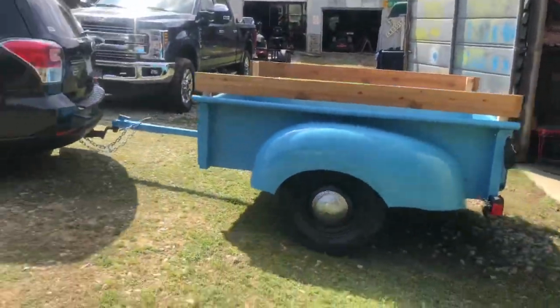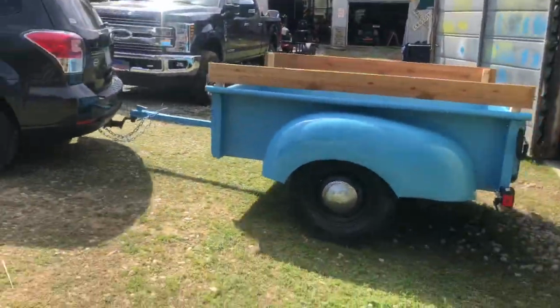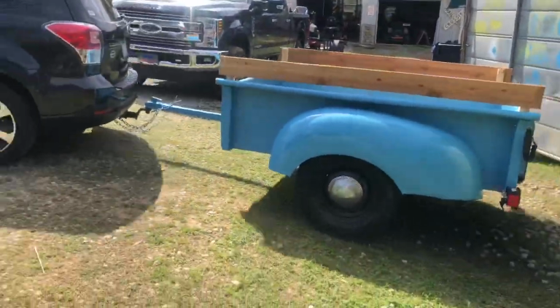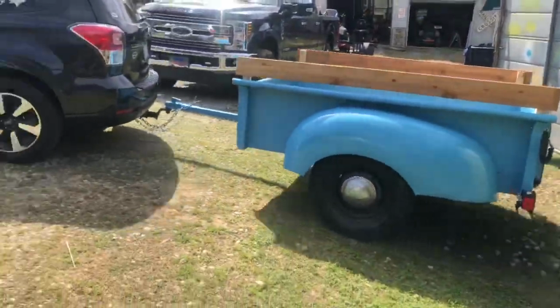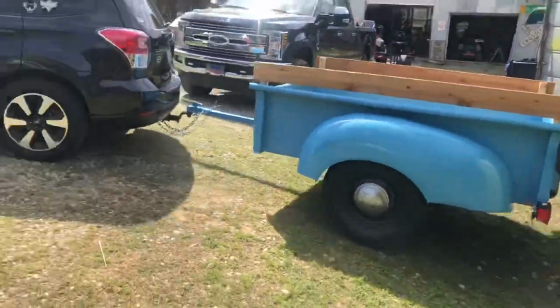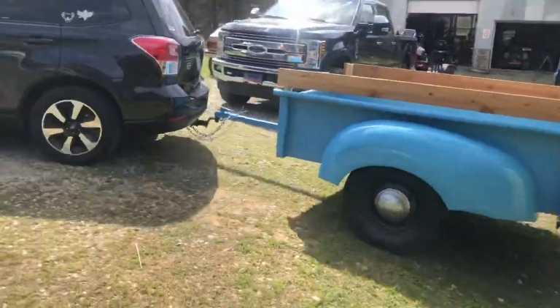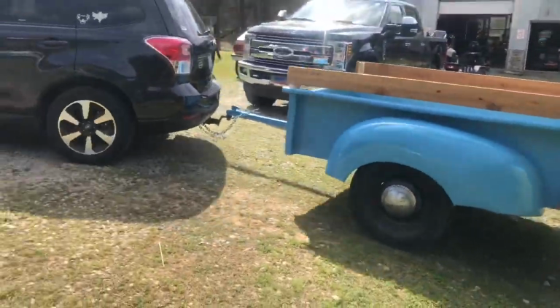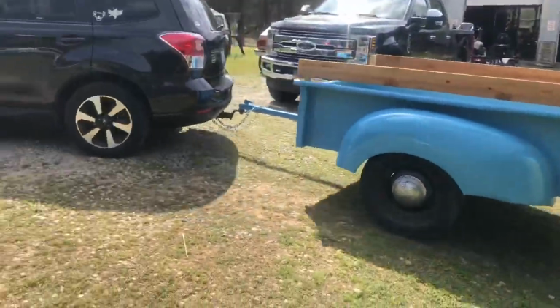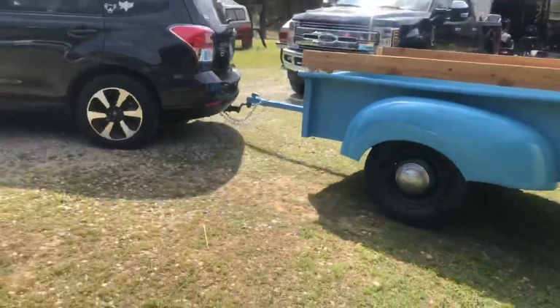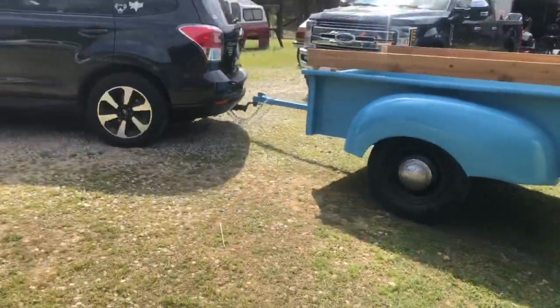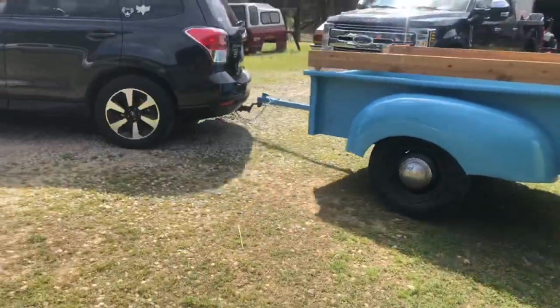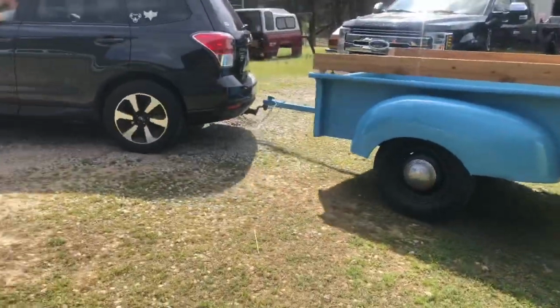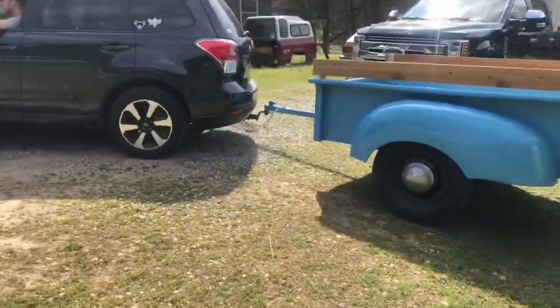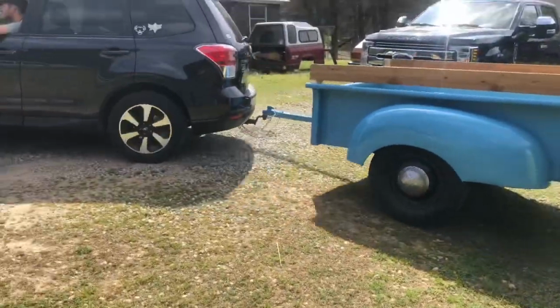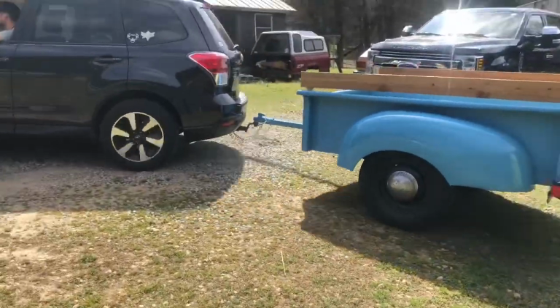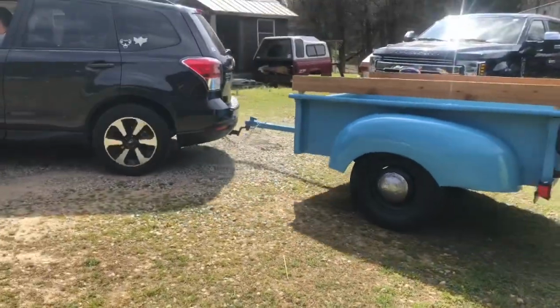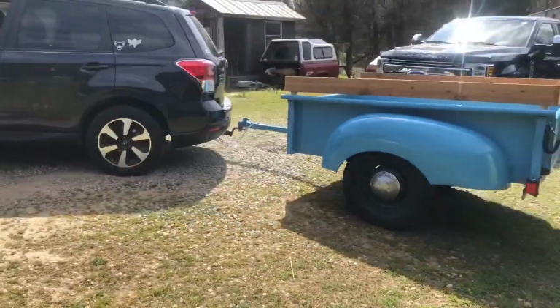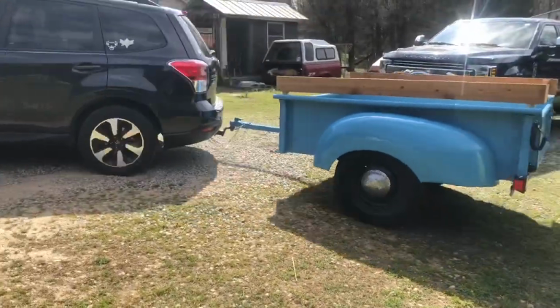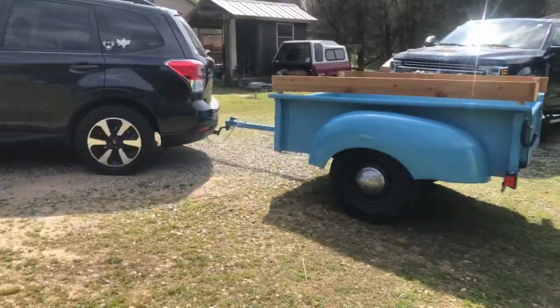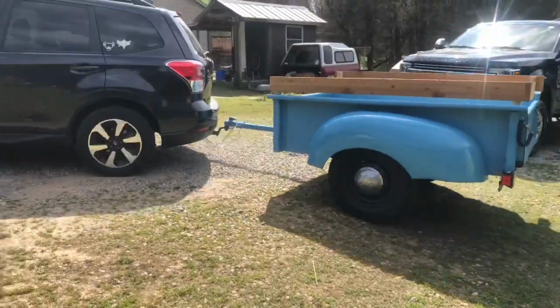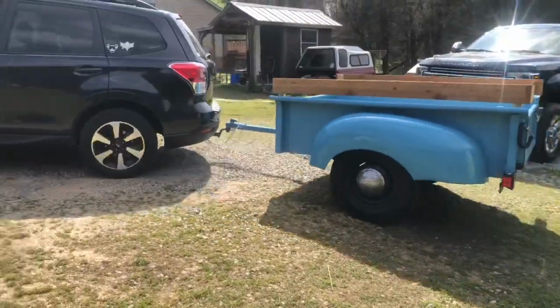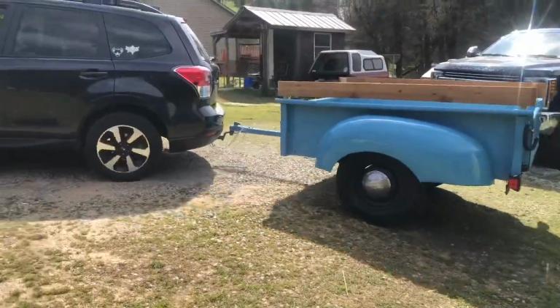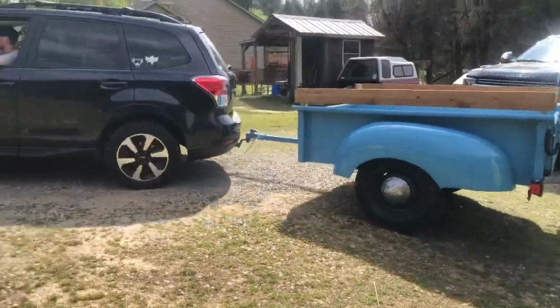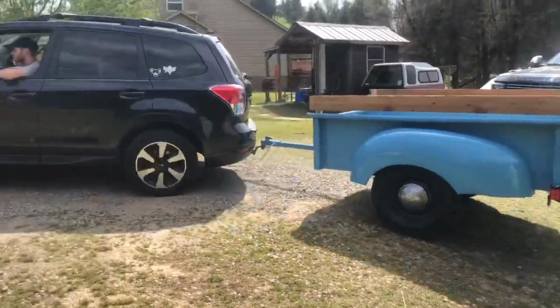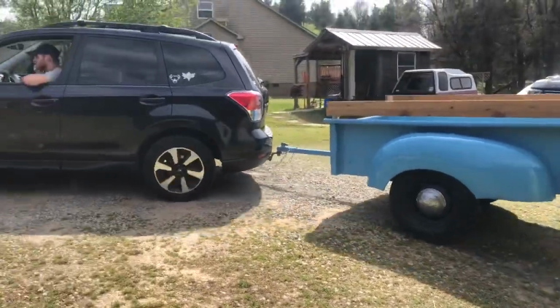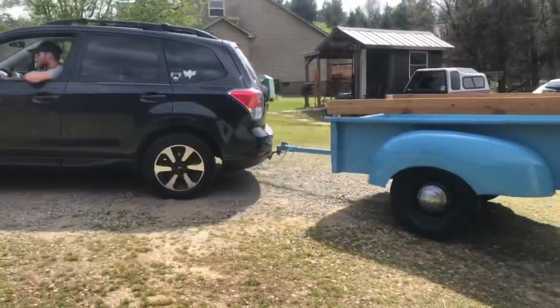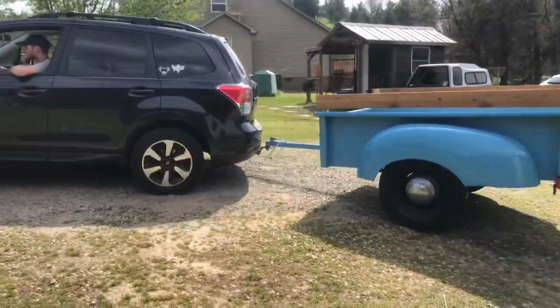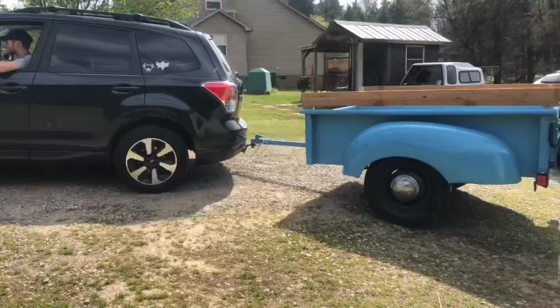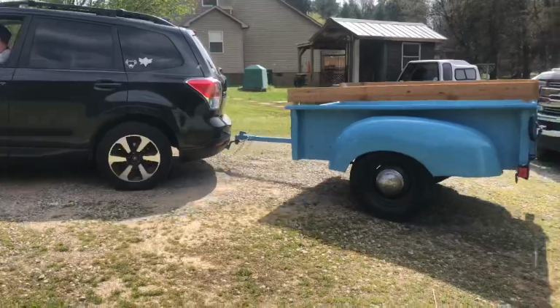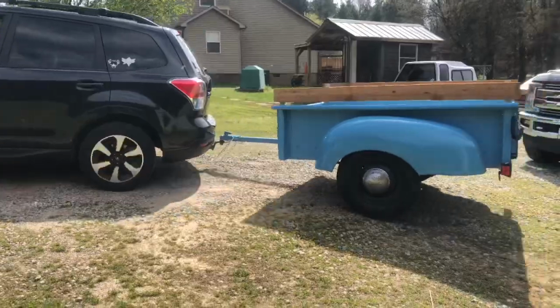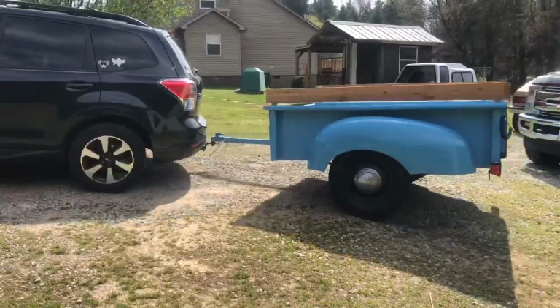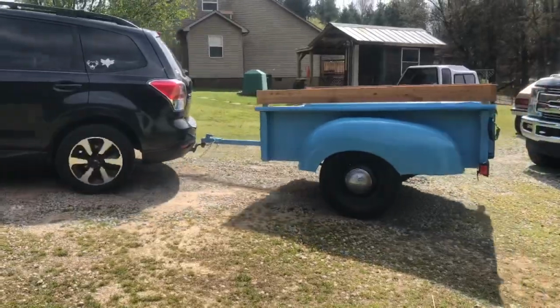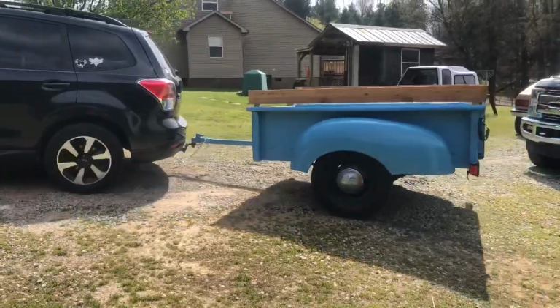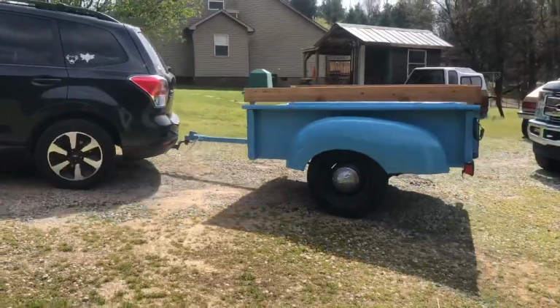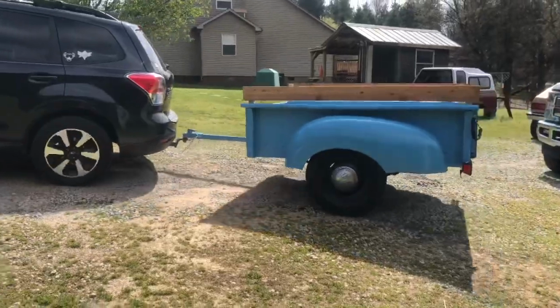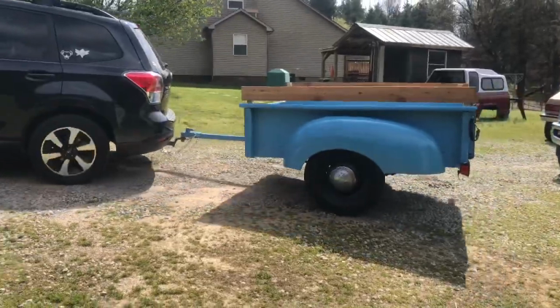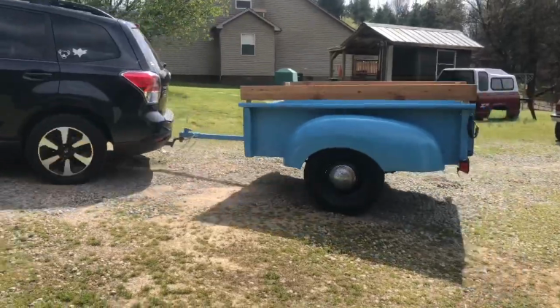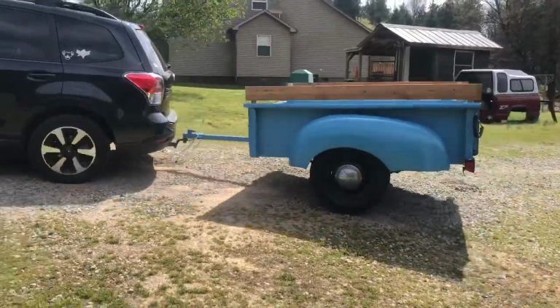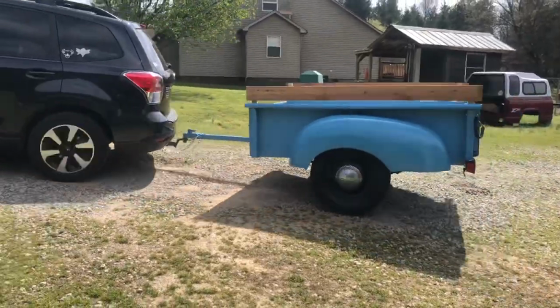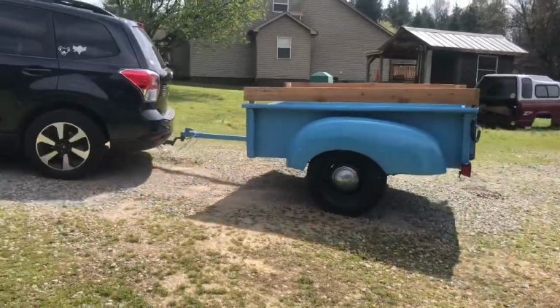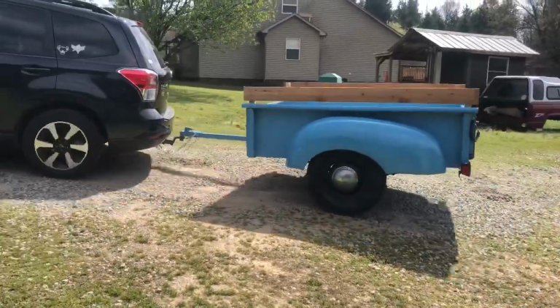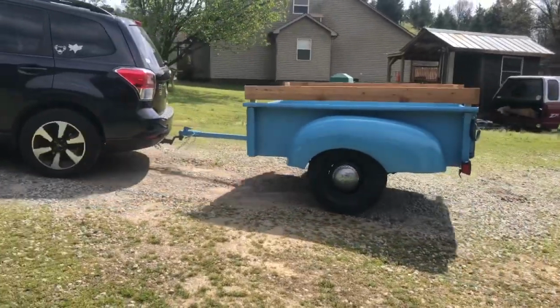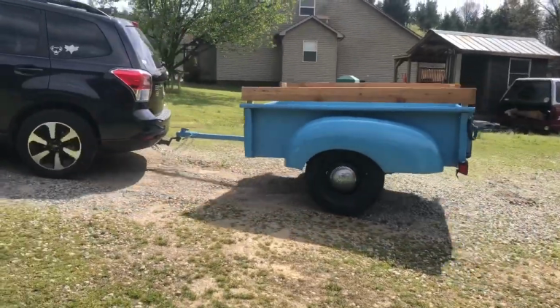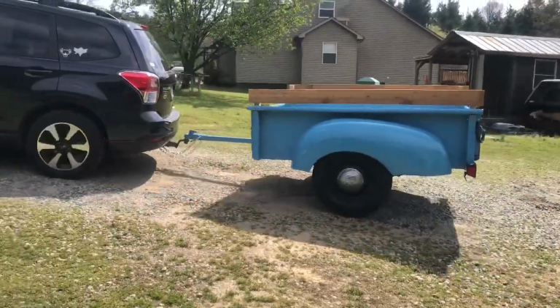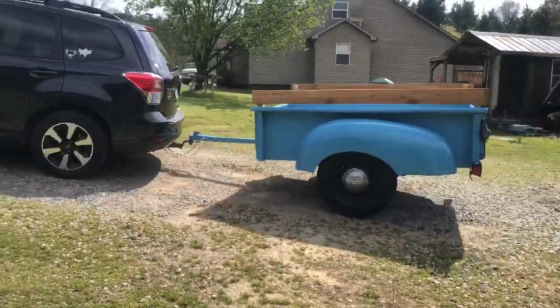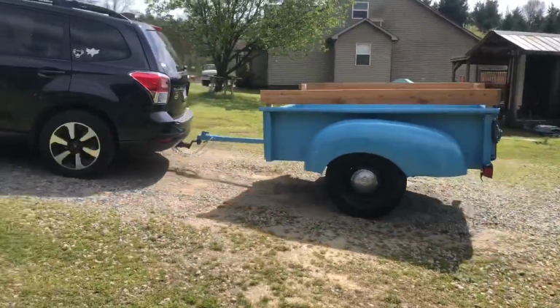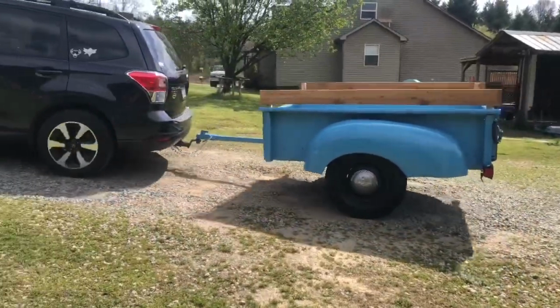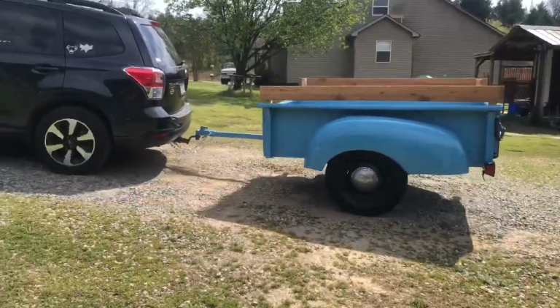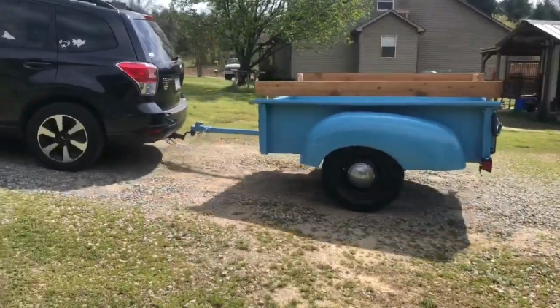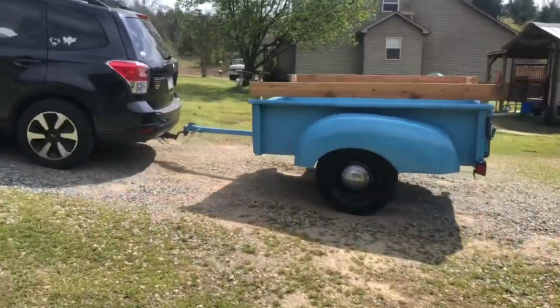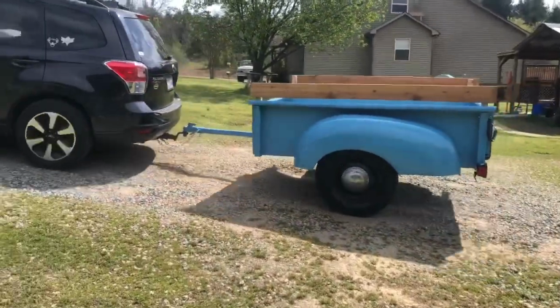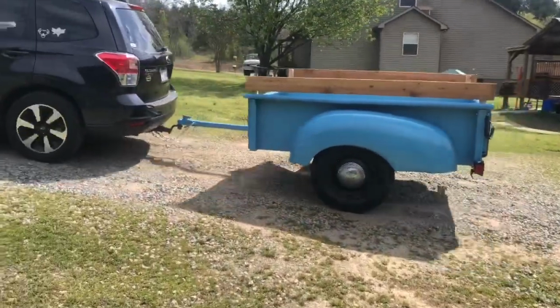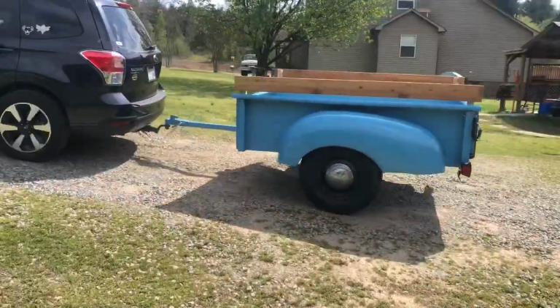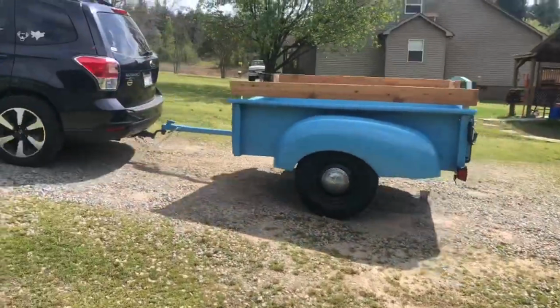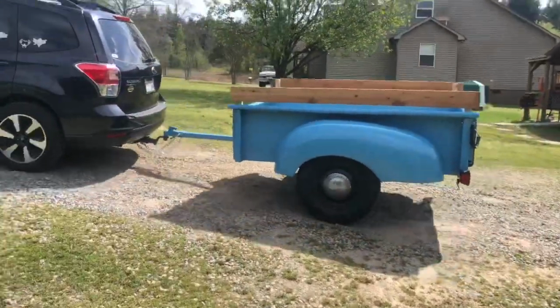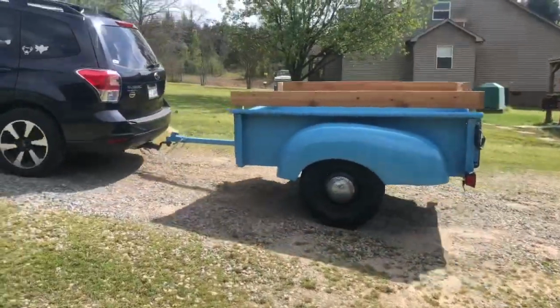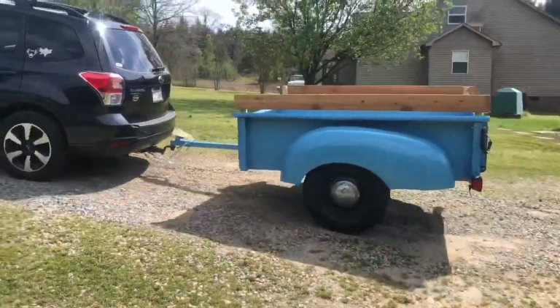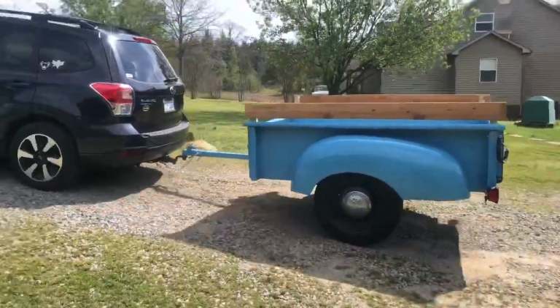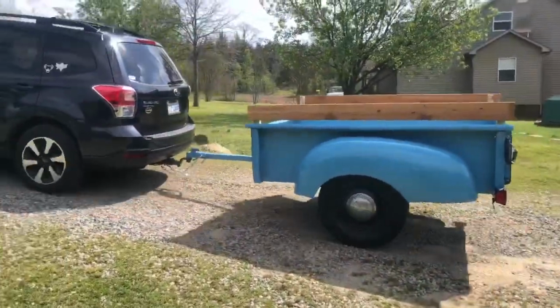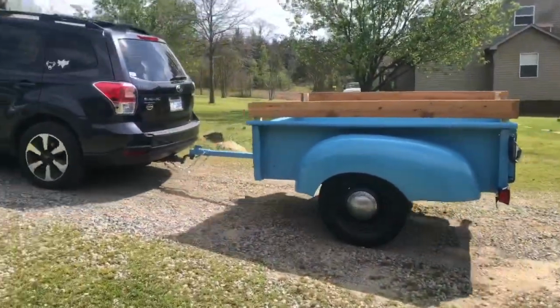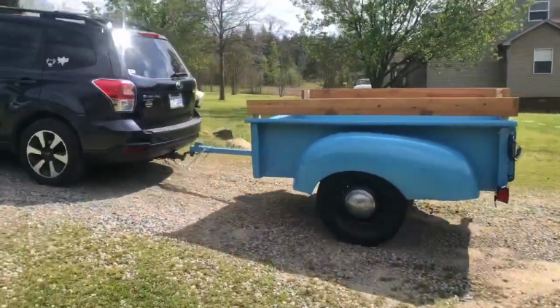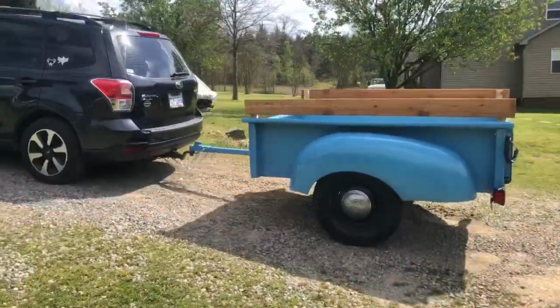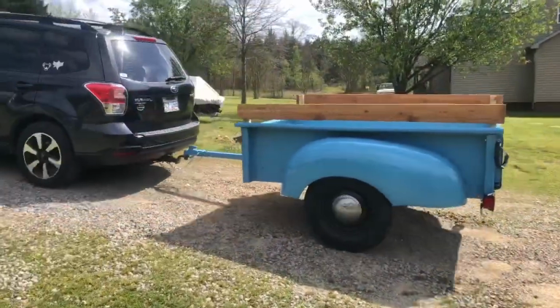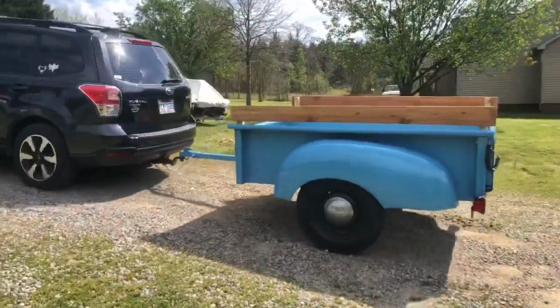Pickup truck bed trailer coming out of the shop. I'm going to deliver it here shortly, in the next couple of hours.